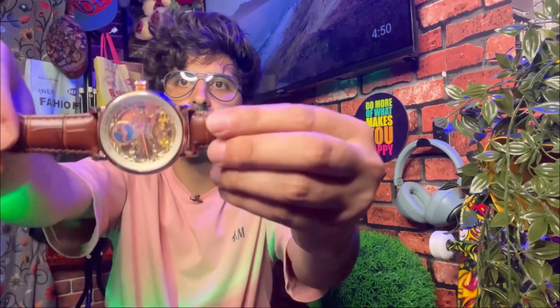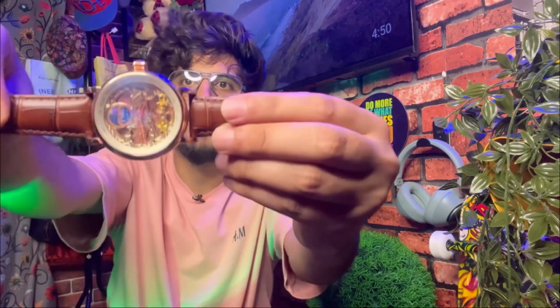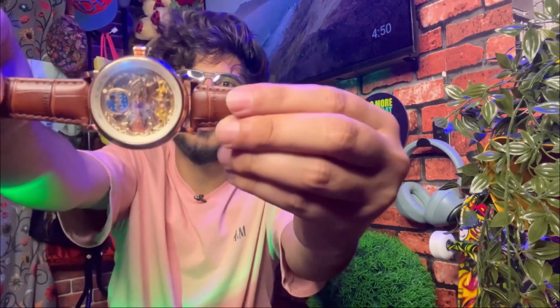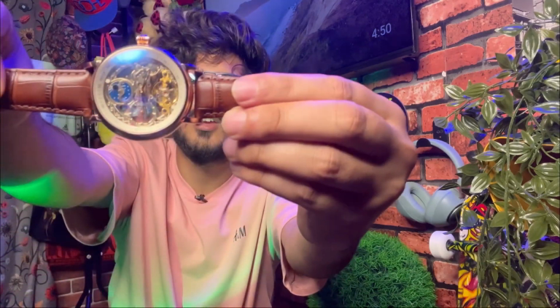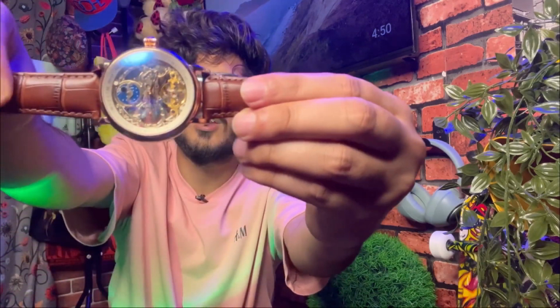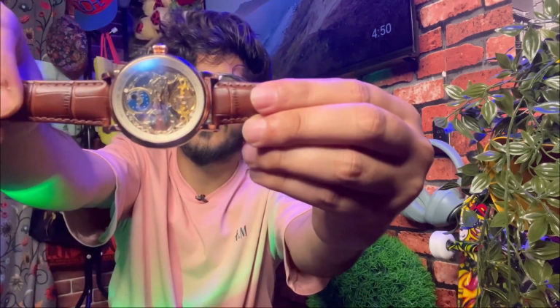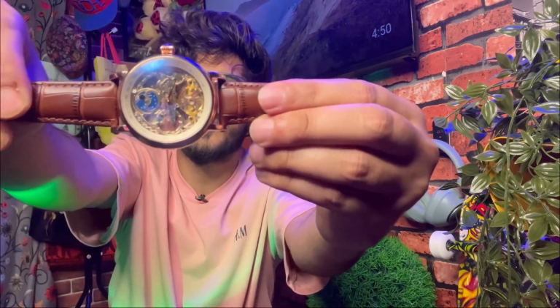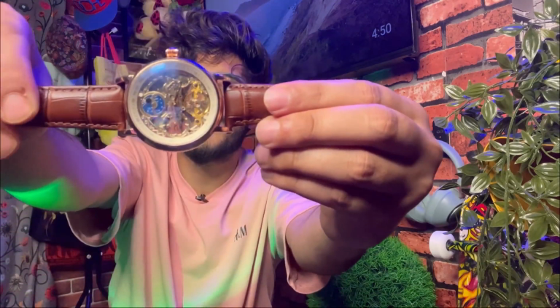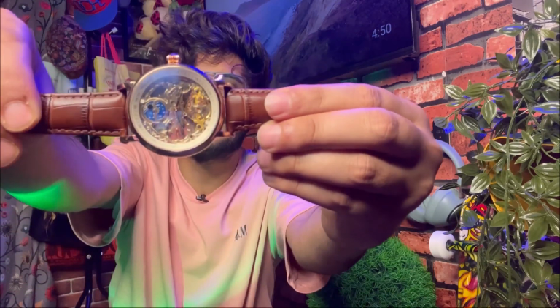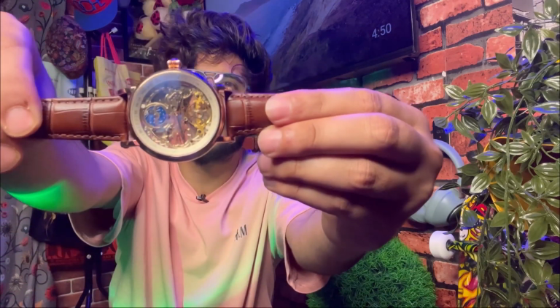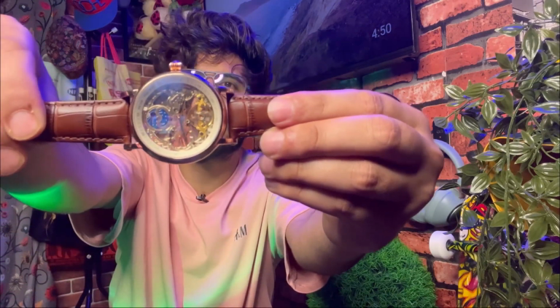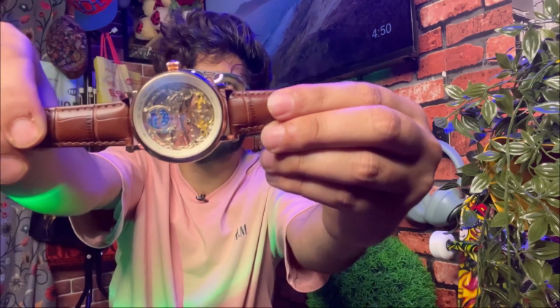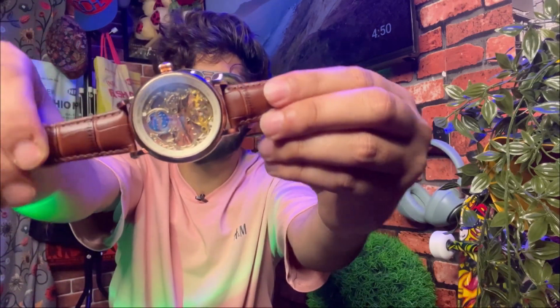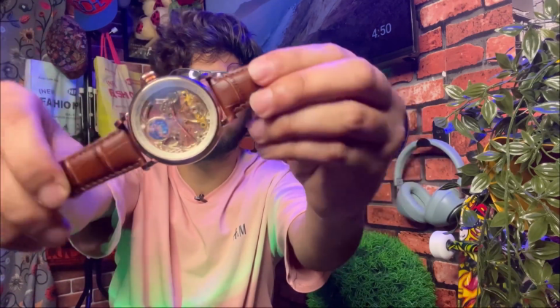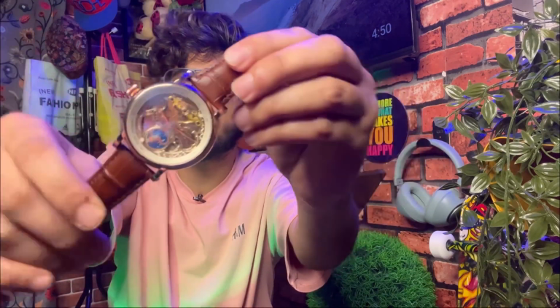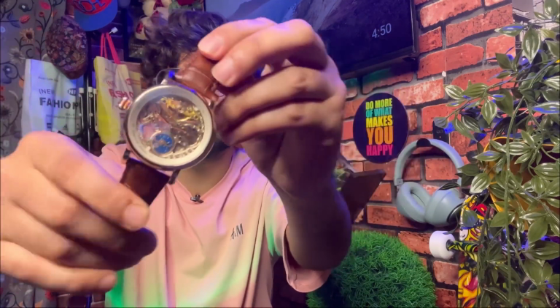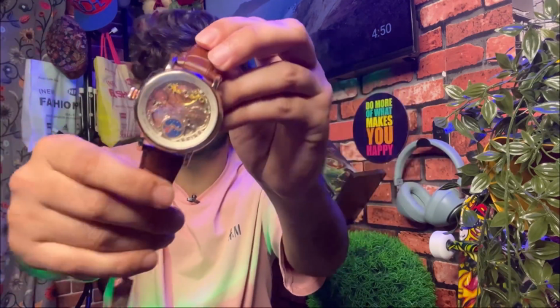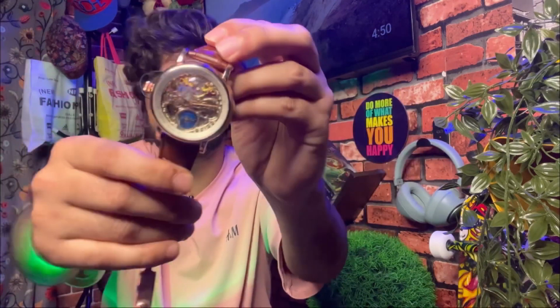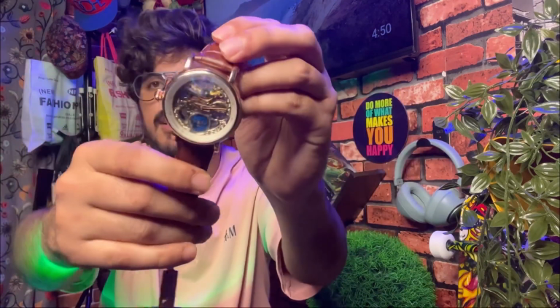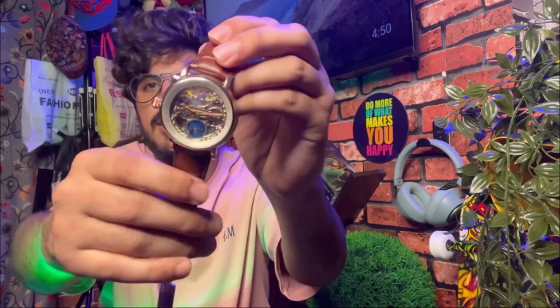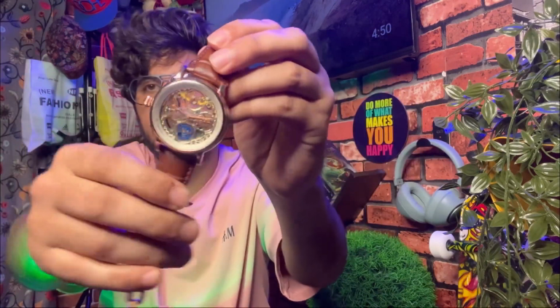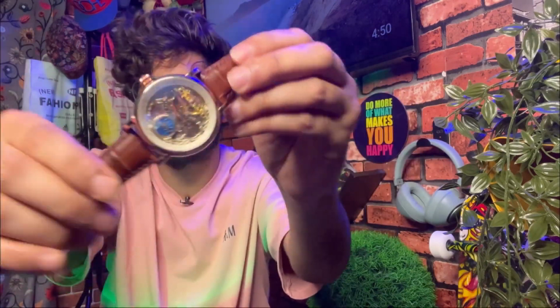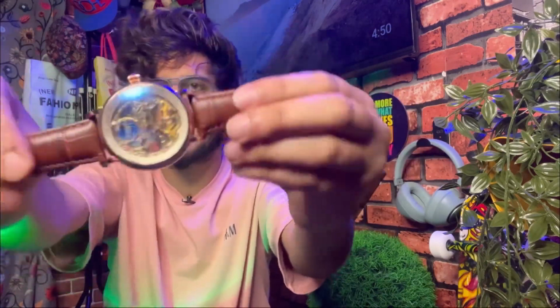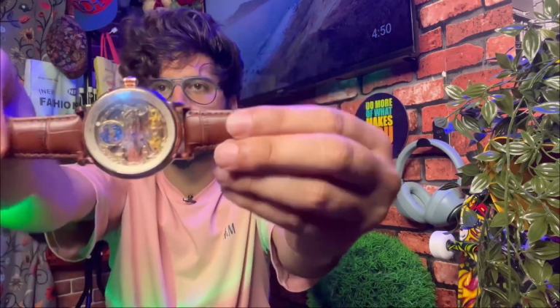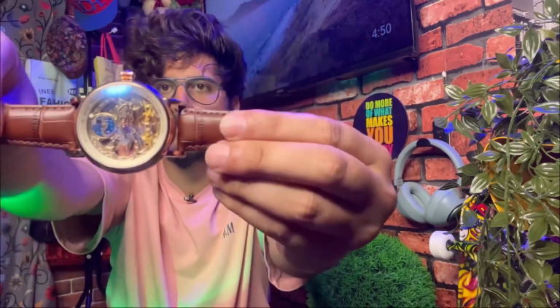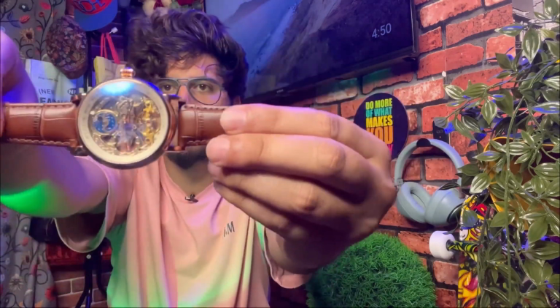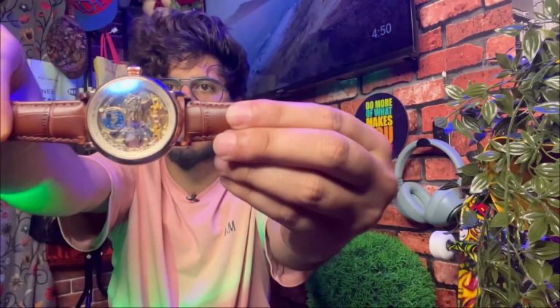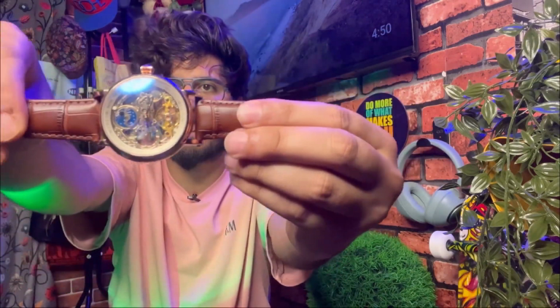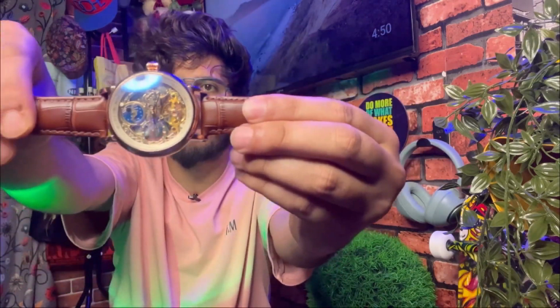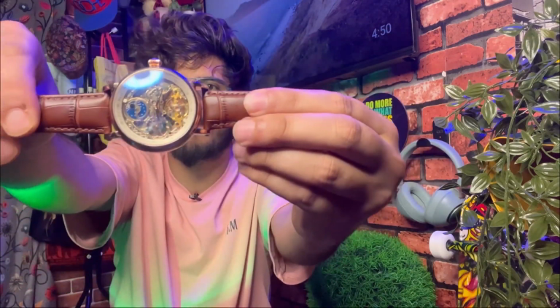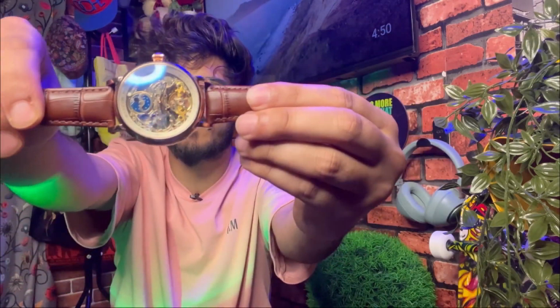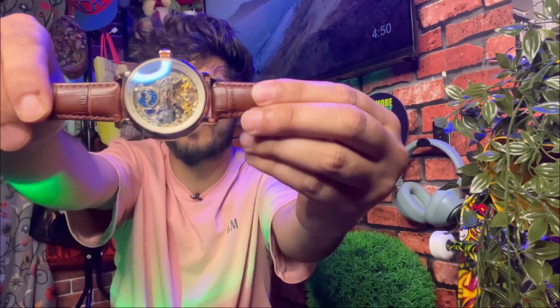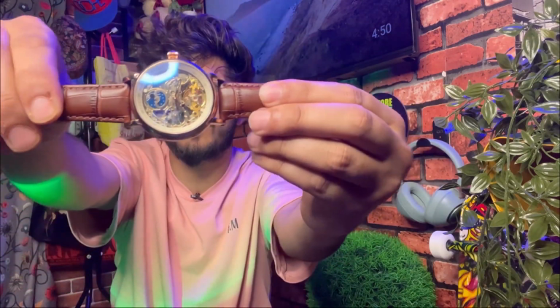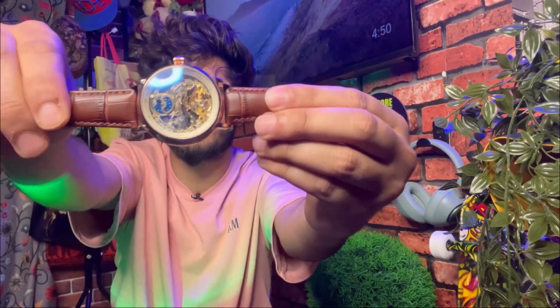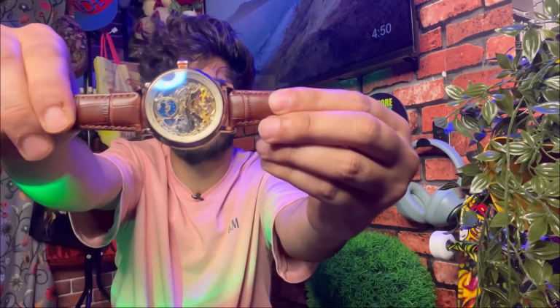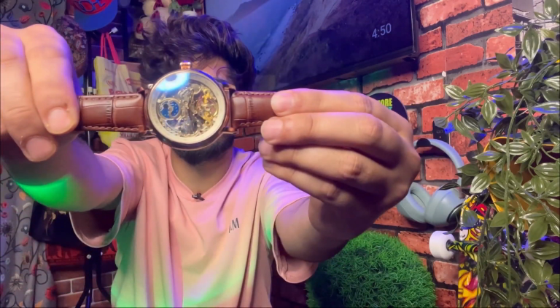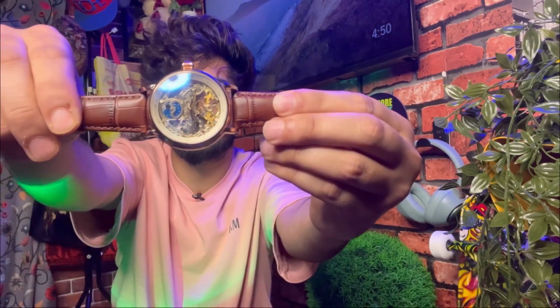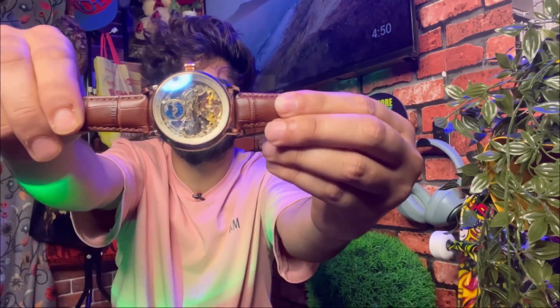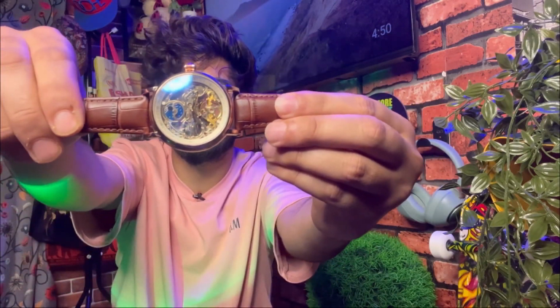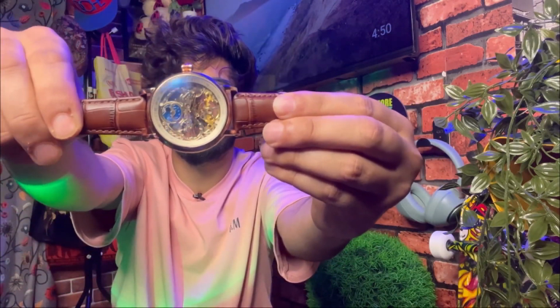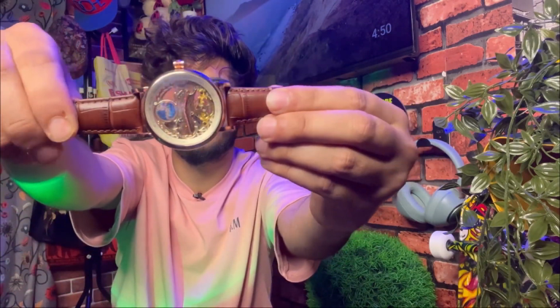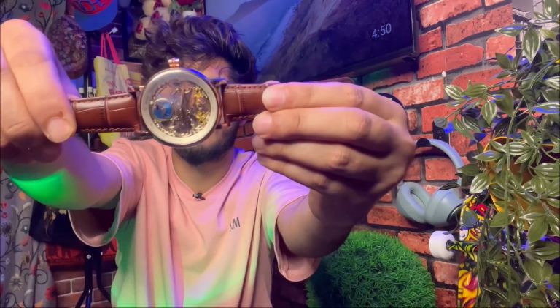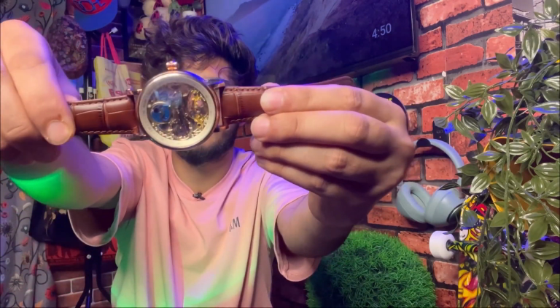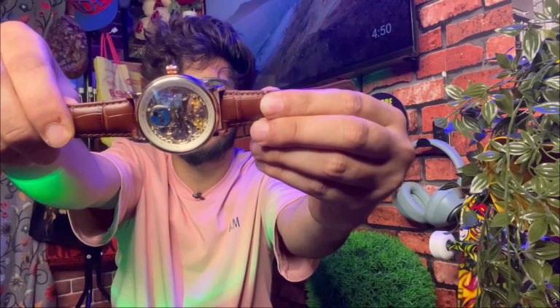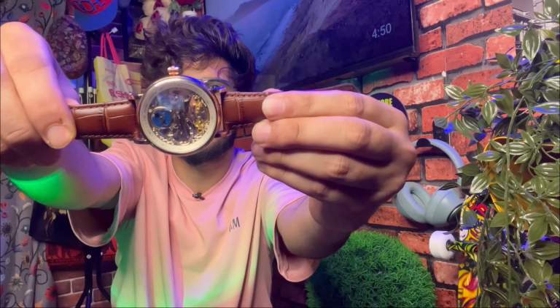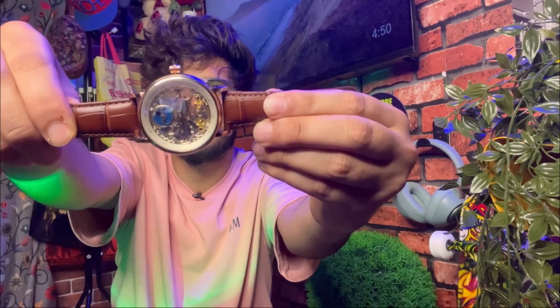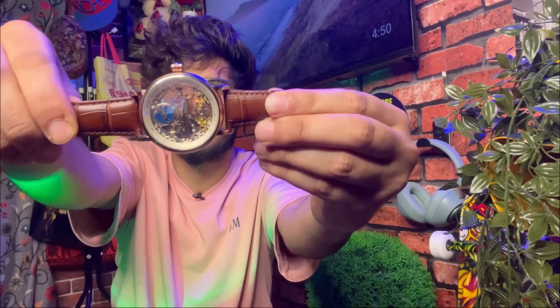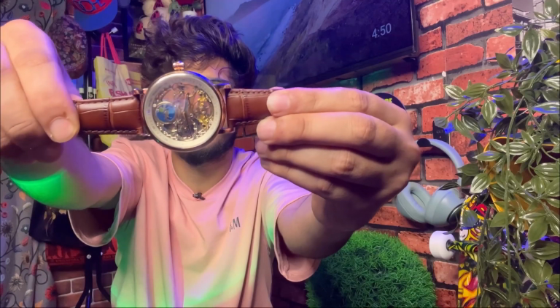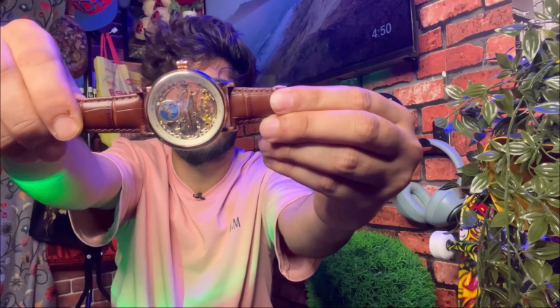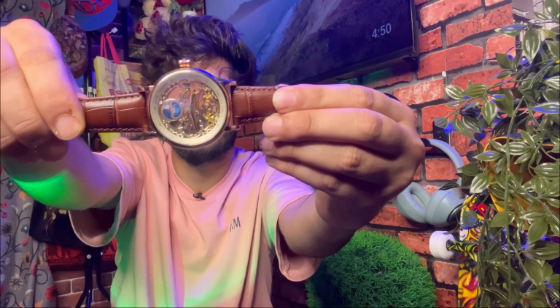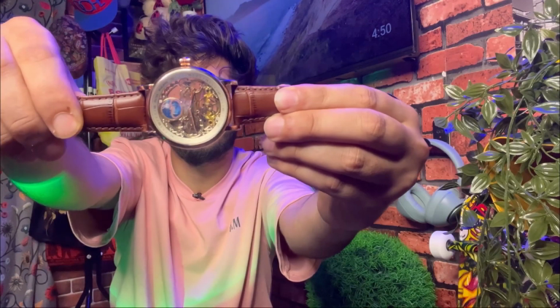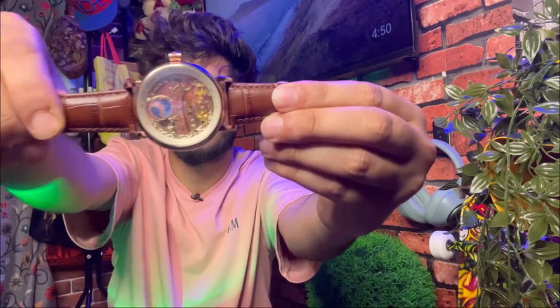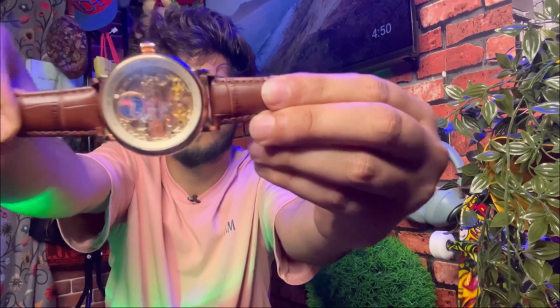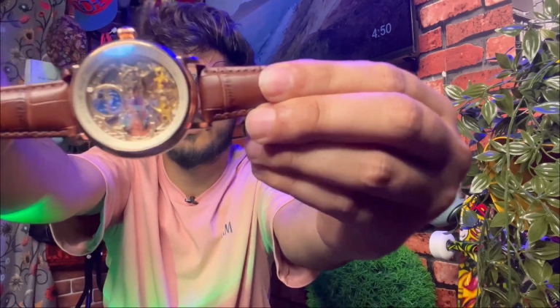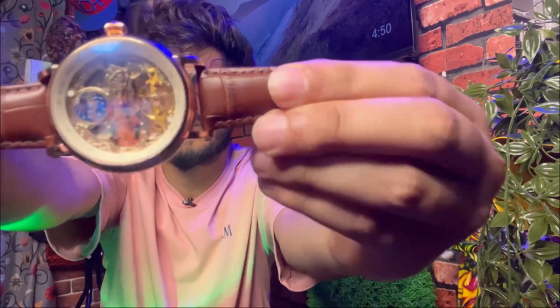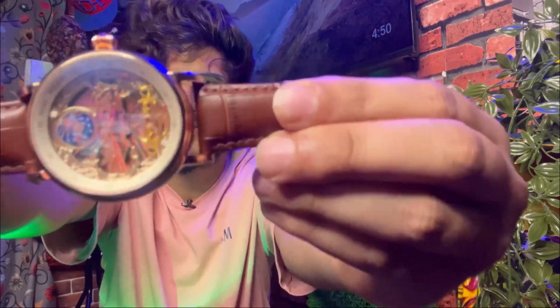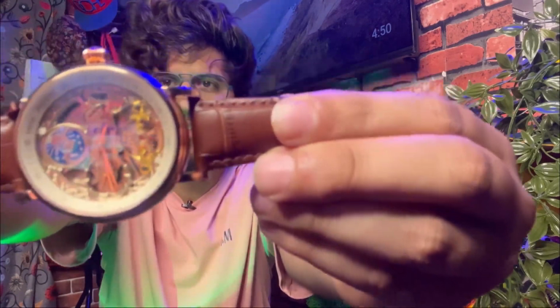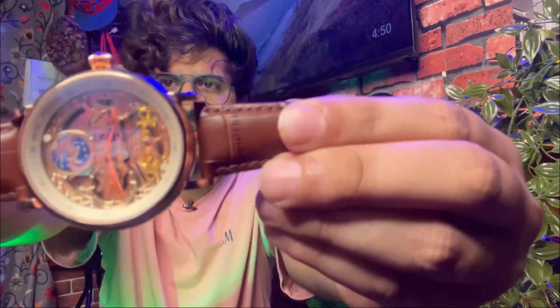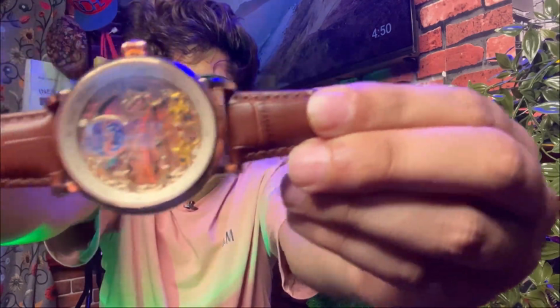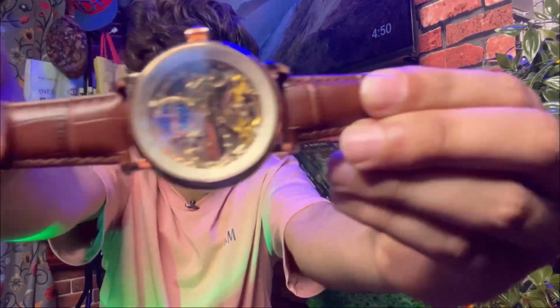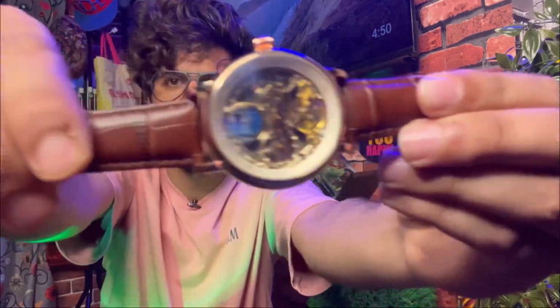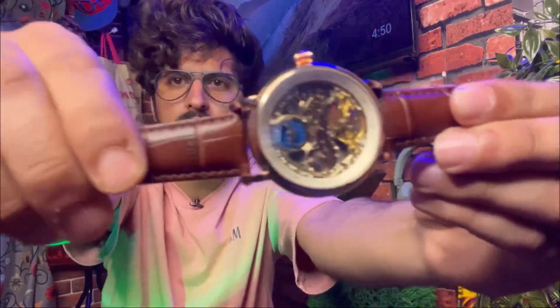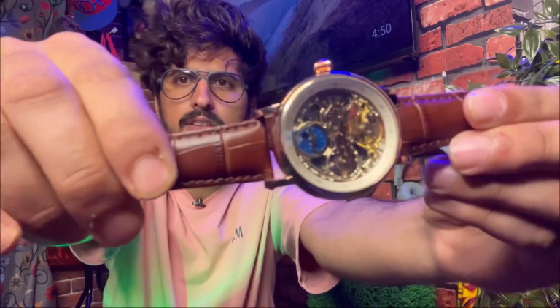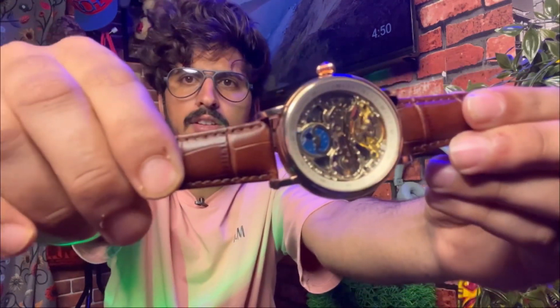But what about this? This is something surprising because this is a futuristic watch. This is crazy because it doesn't need electricity or a battery.